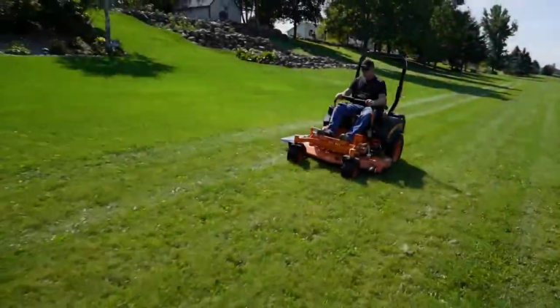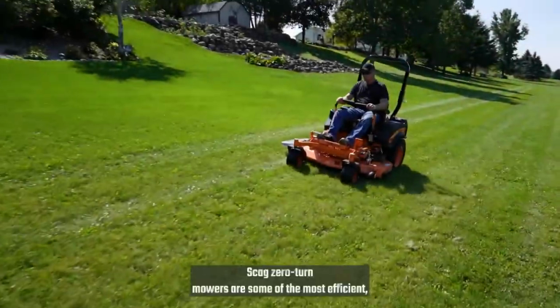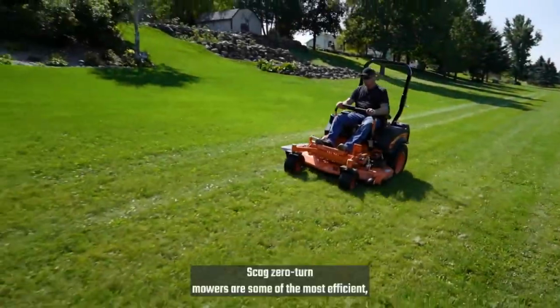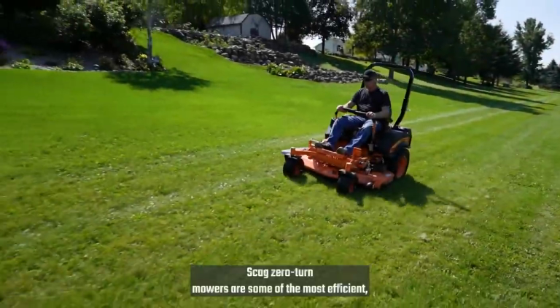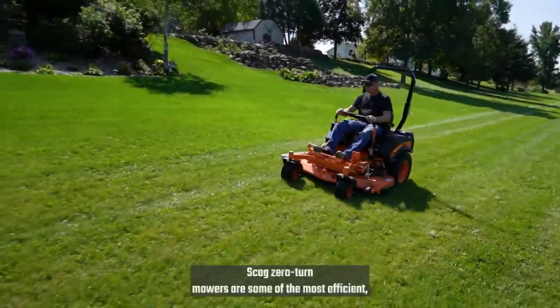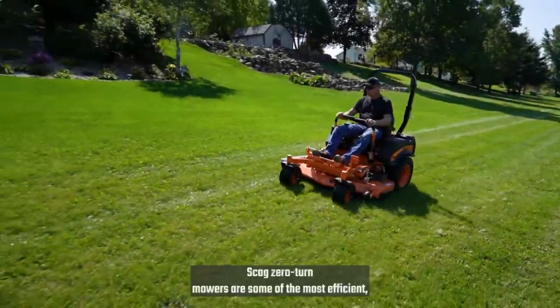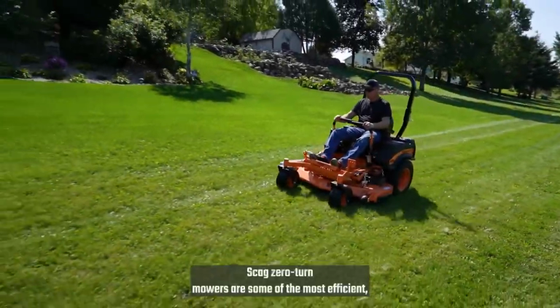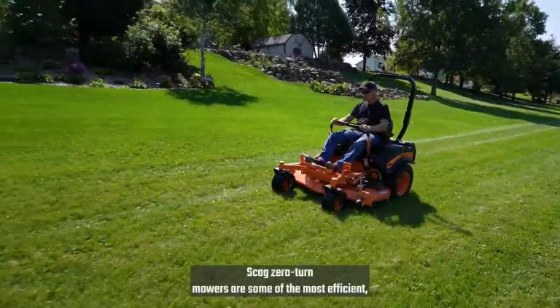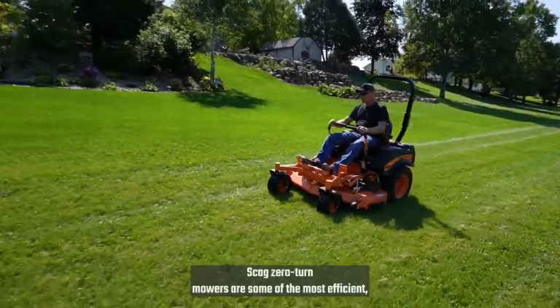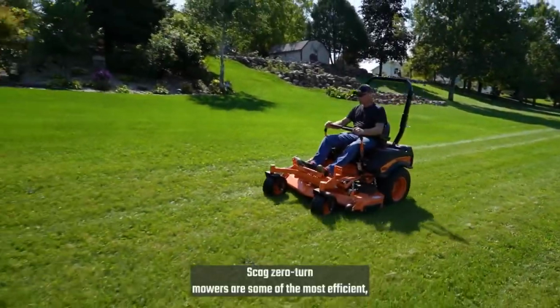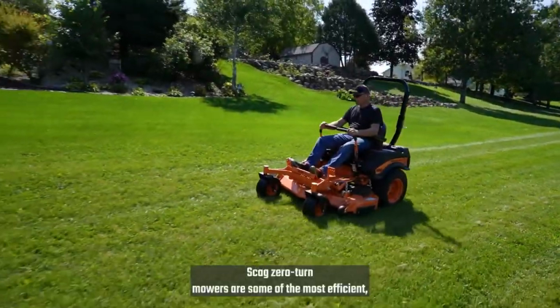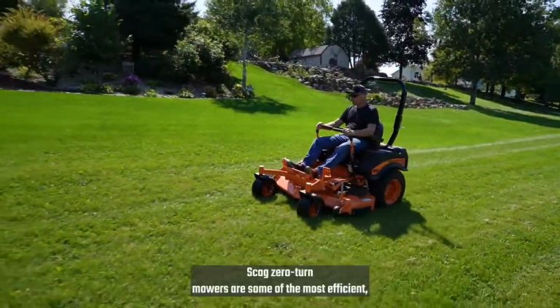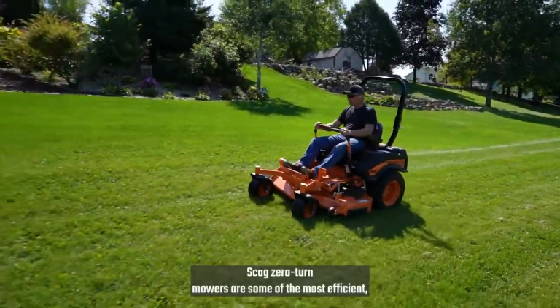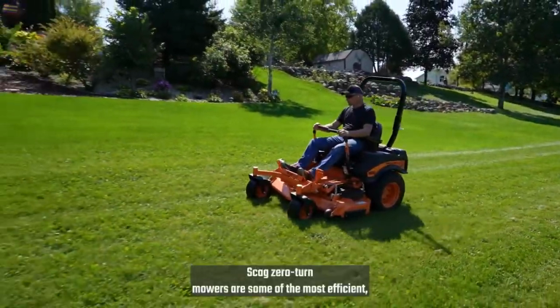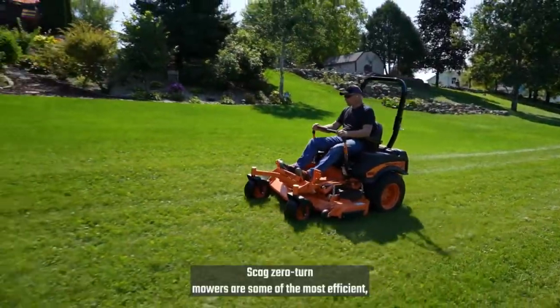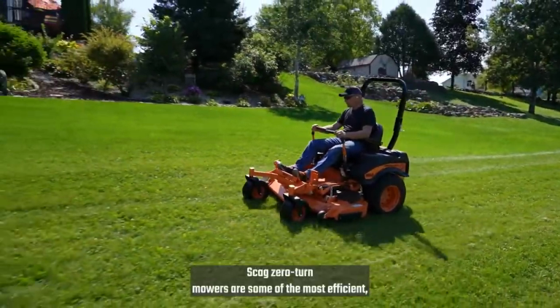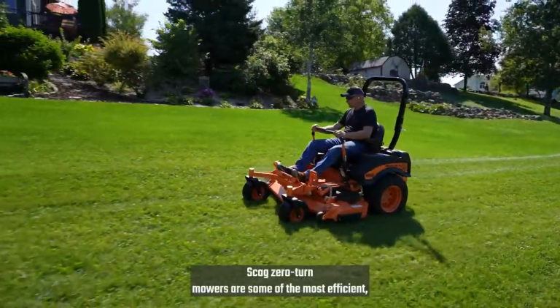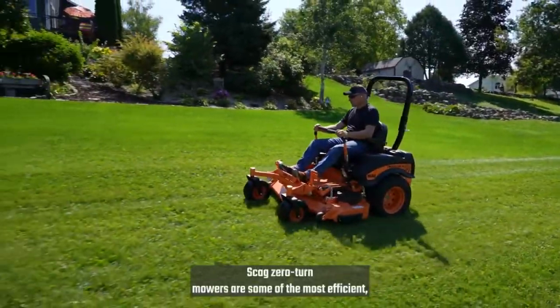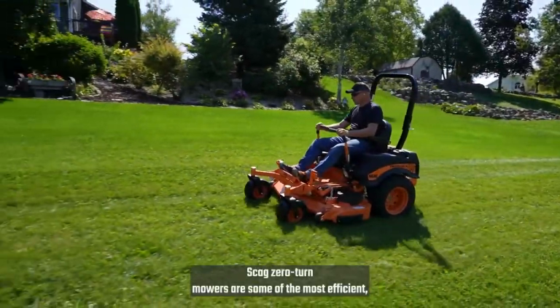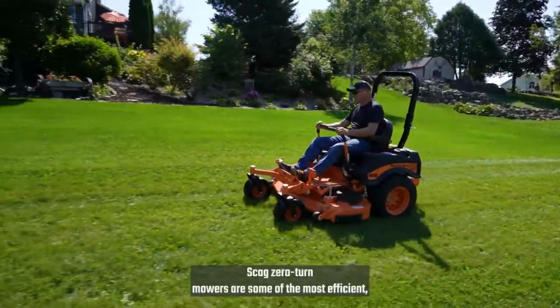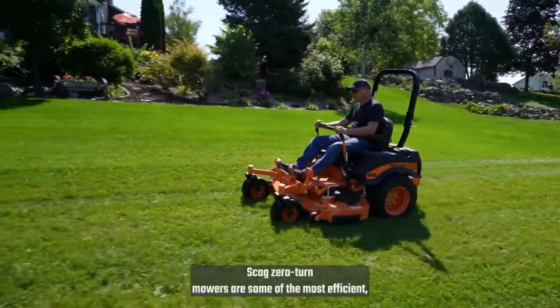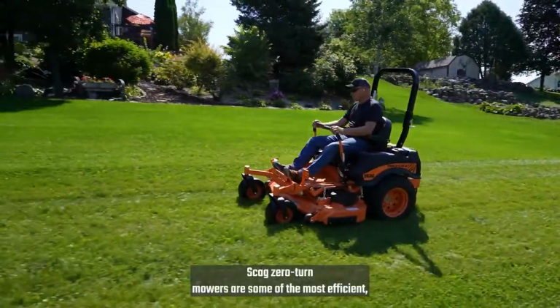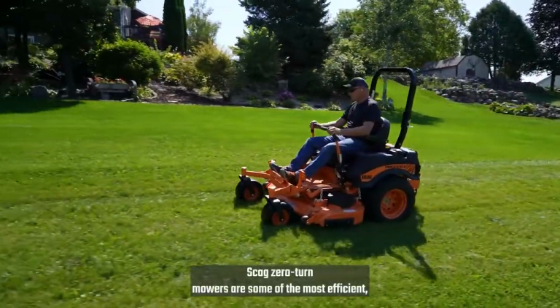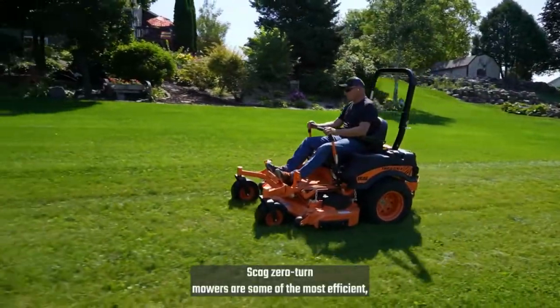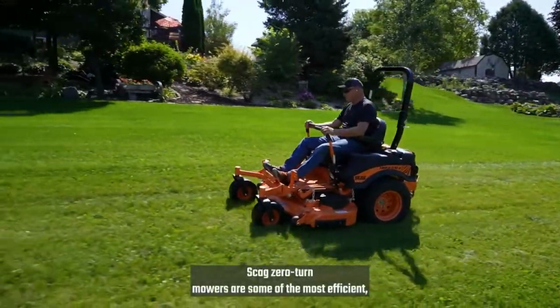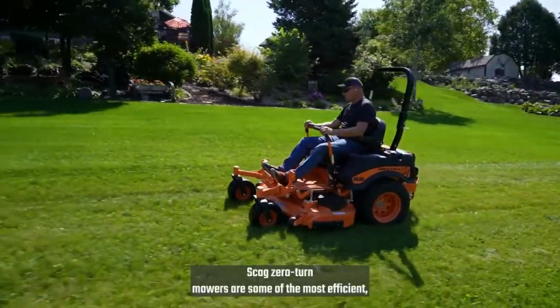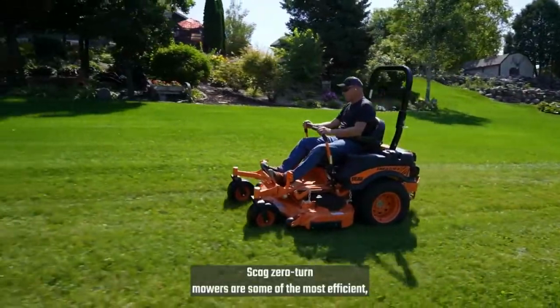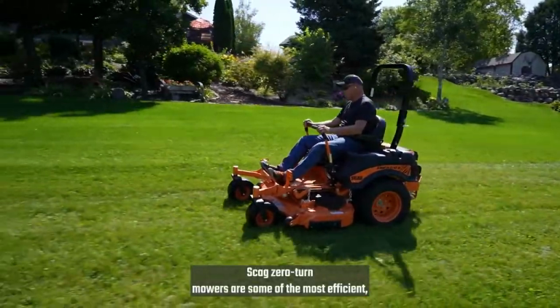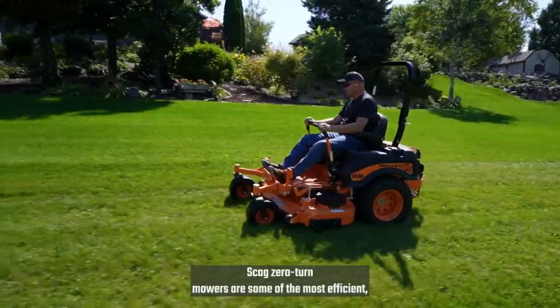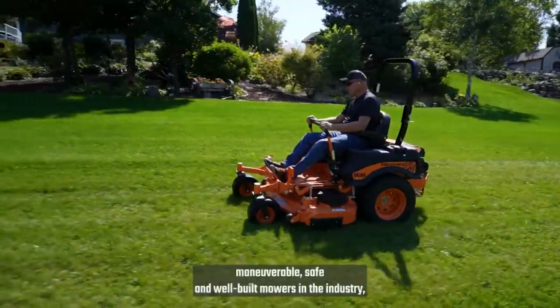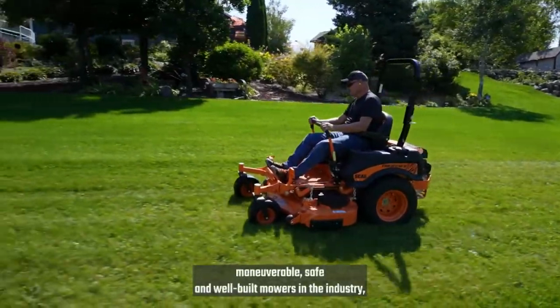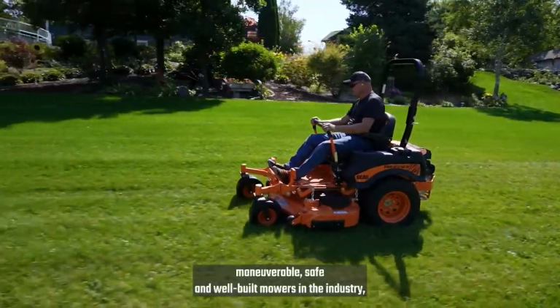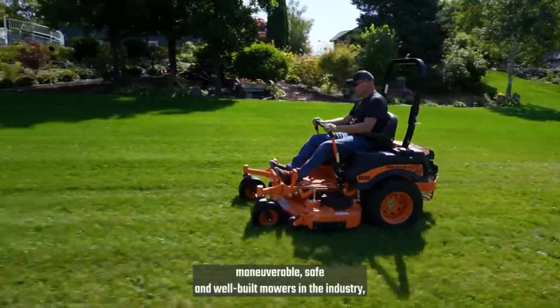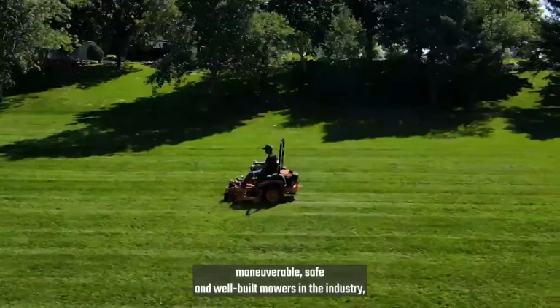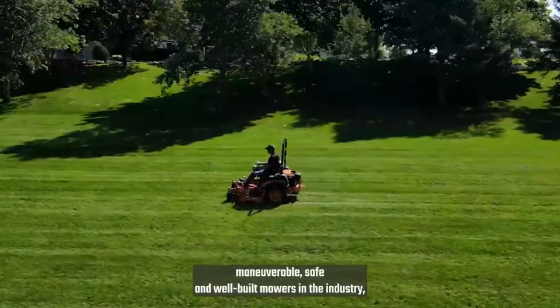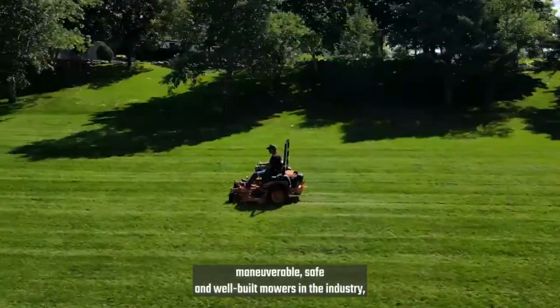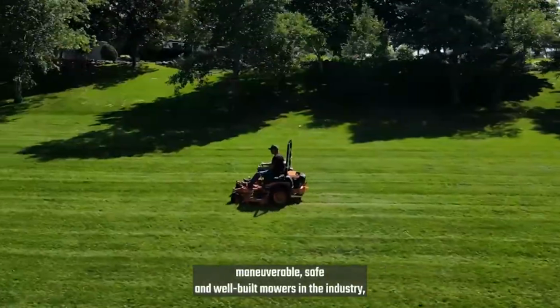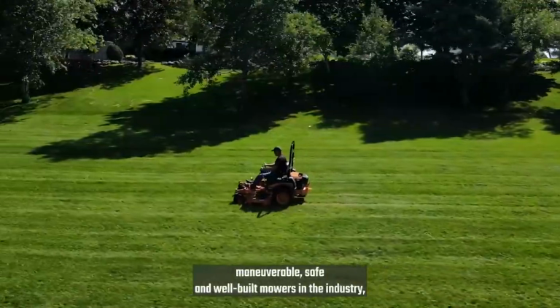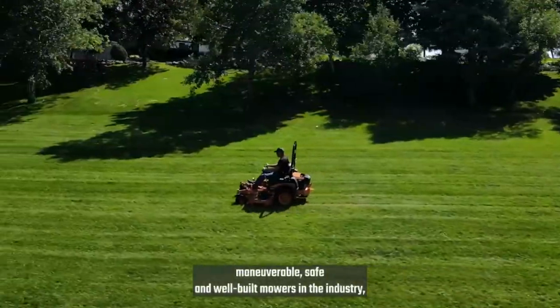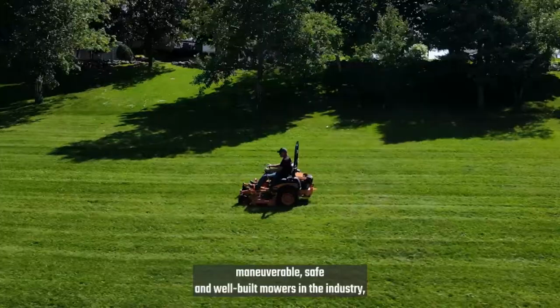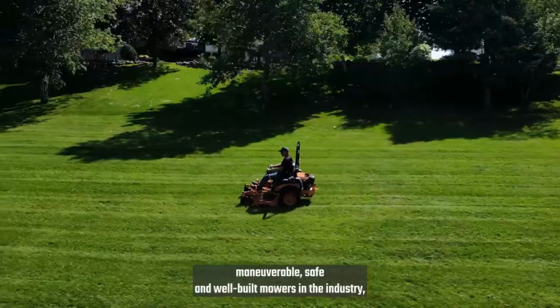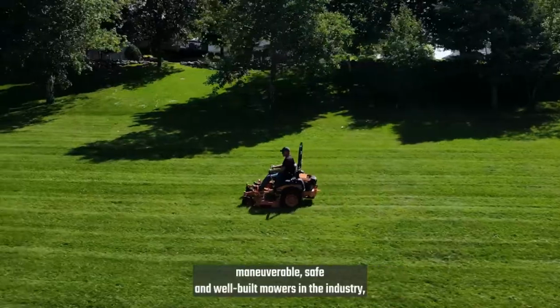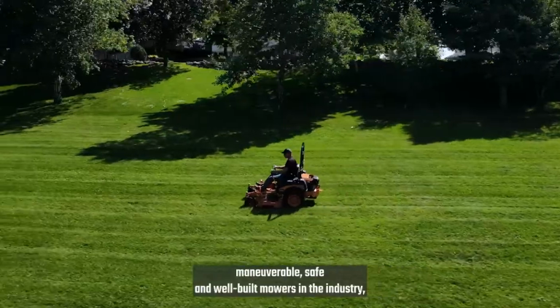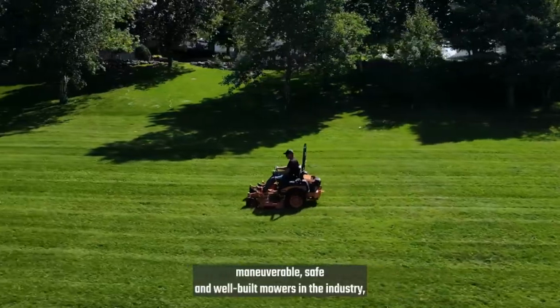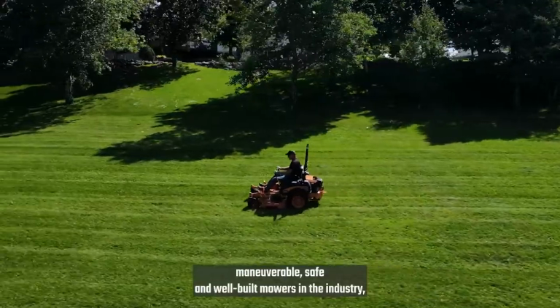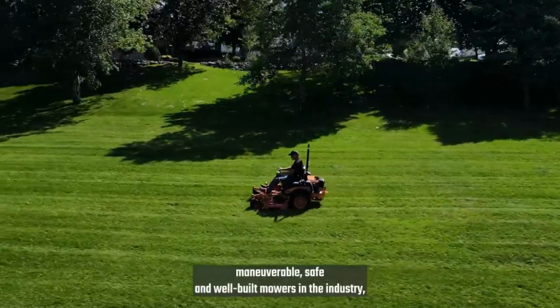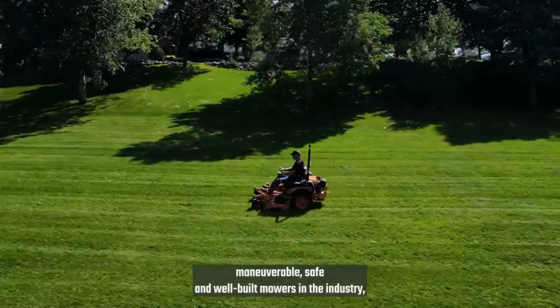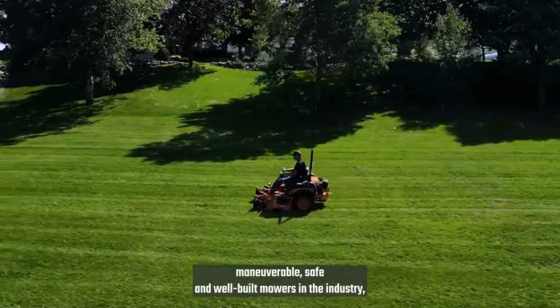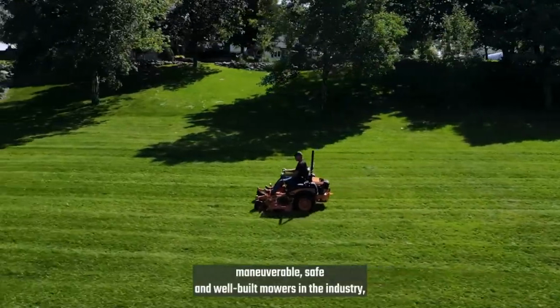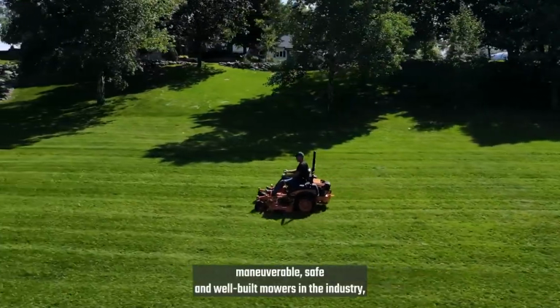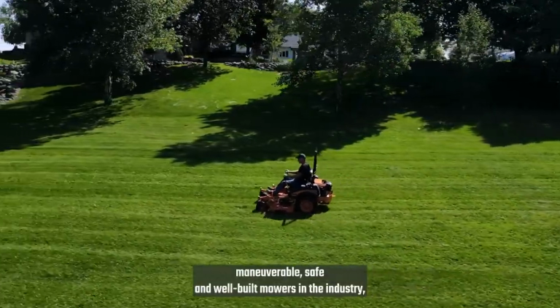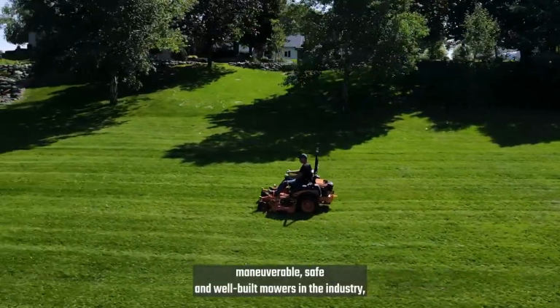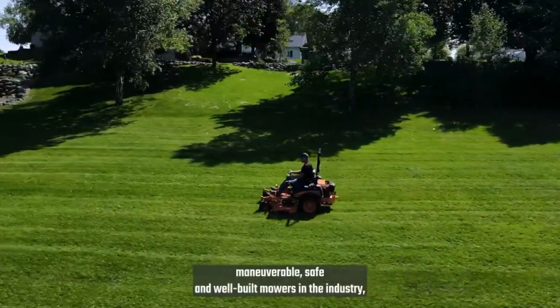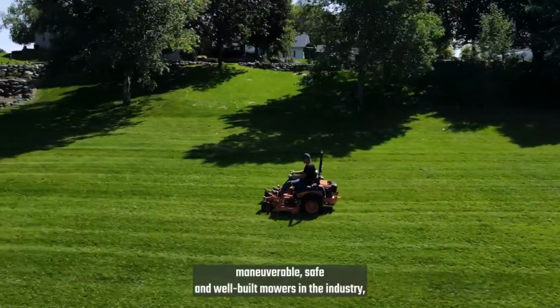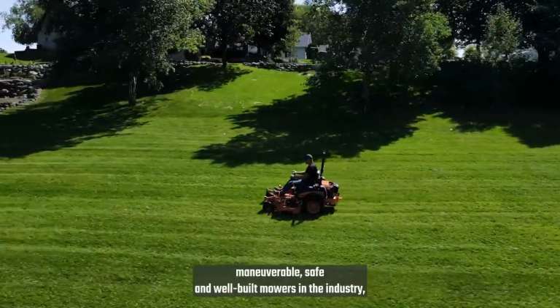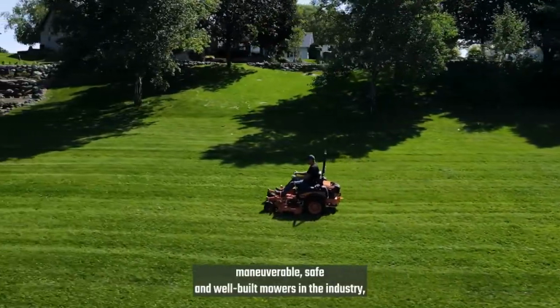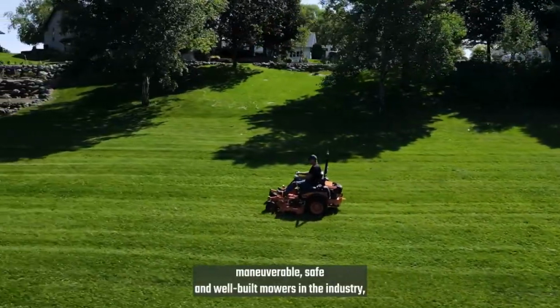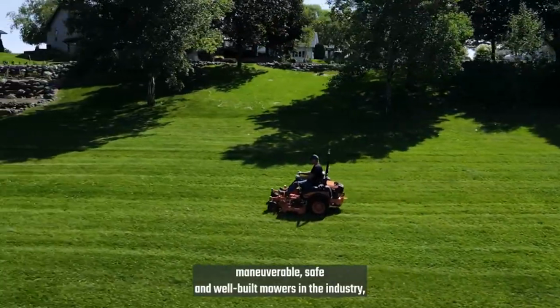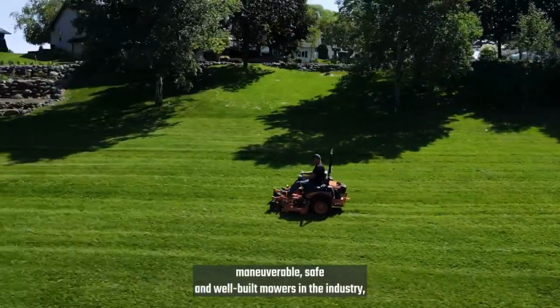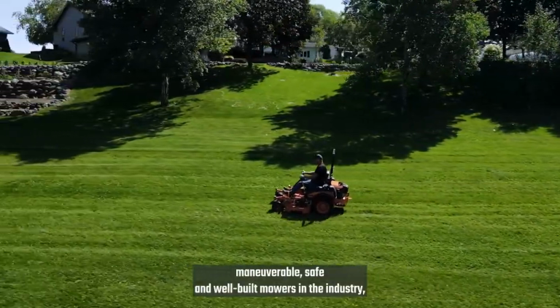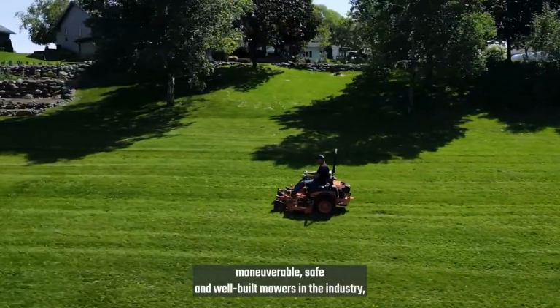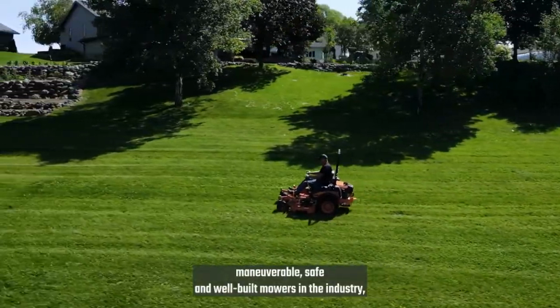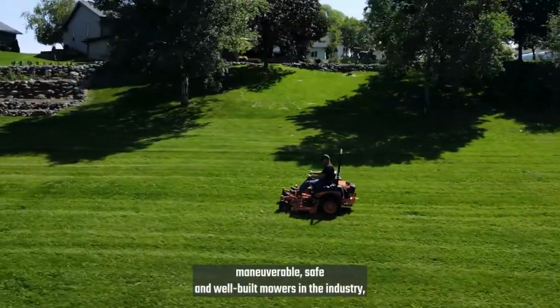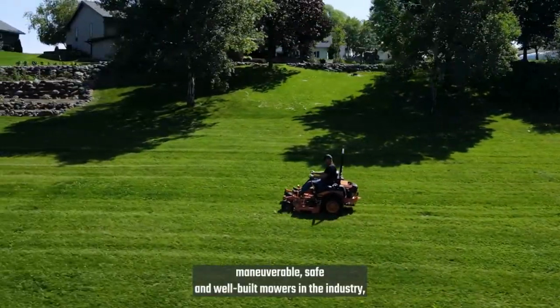Scag Zero-Turn mowers are some of the most efficient, maneuverable, safe and well-built mowers in the industry.